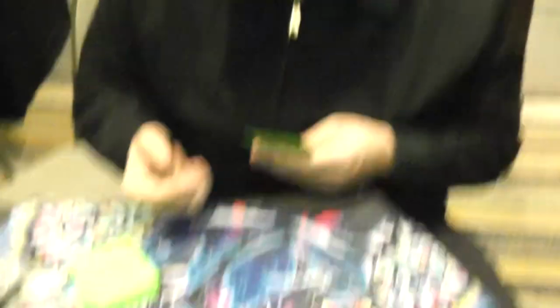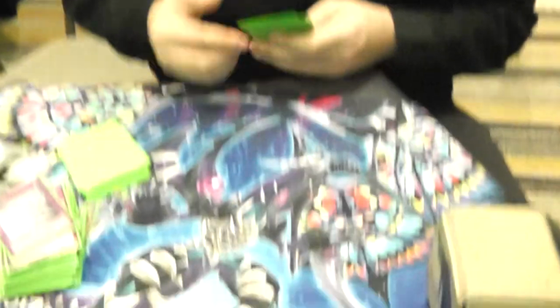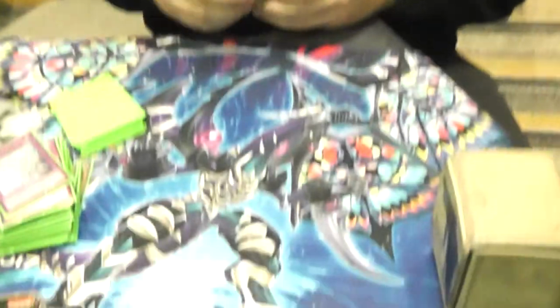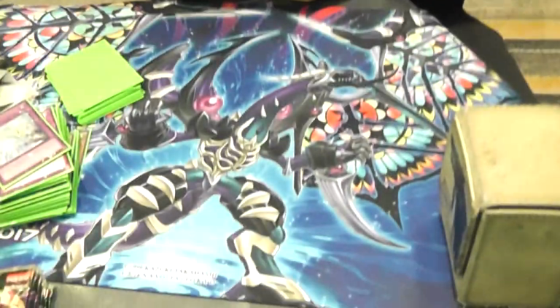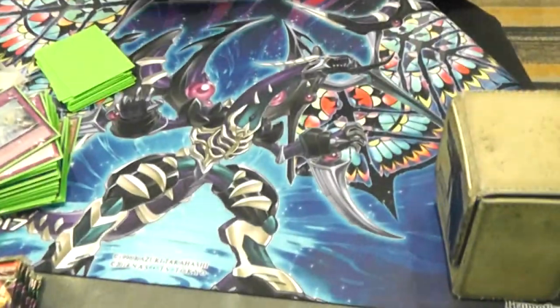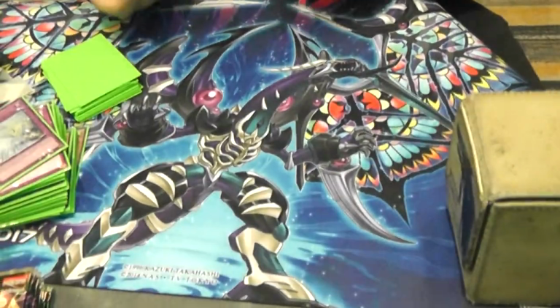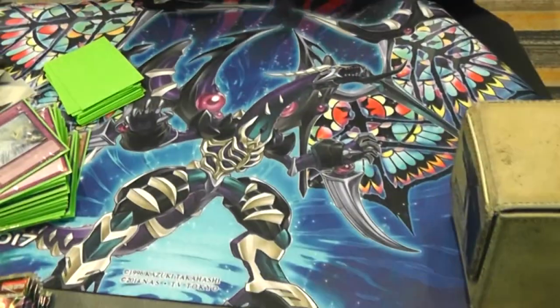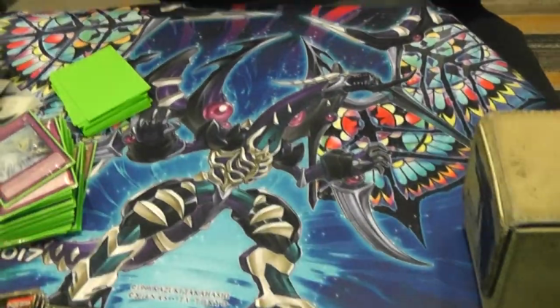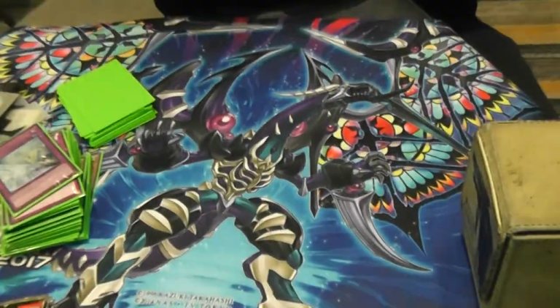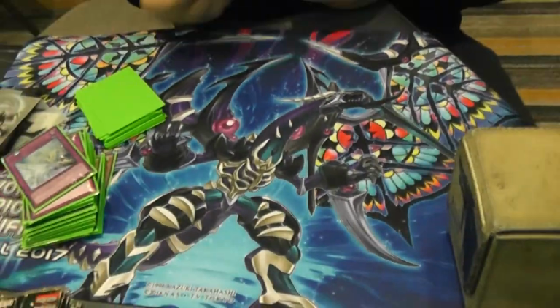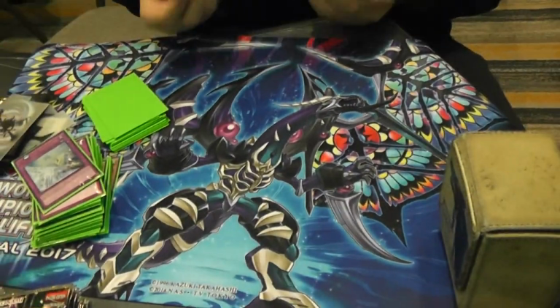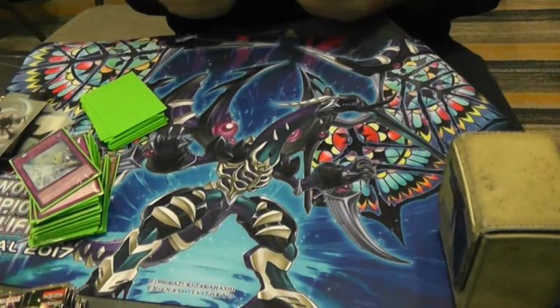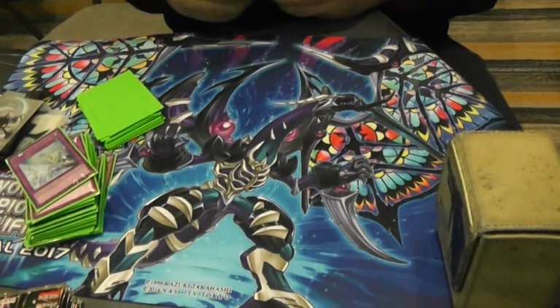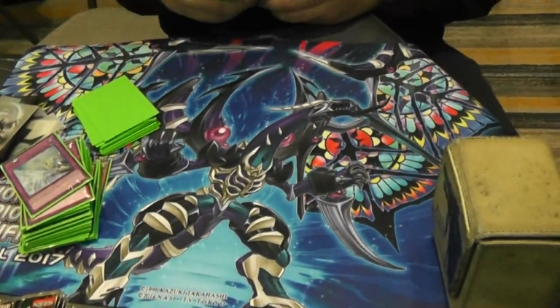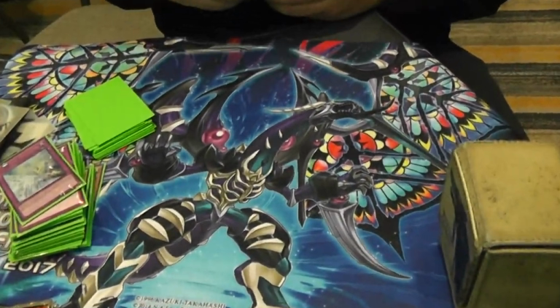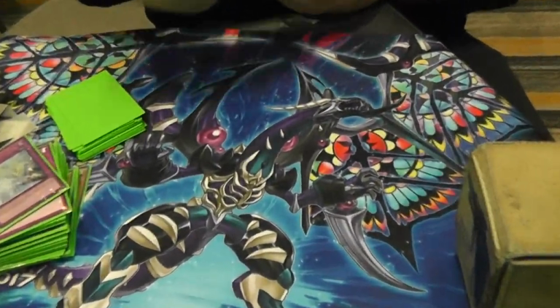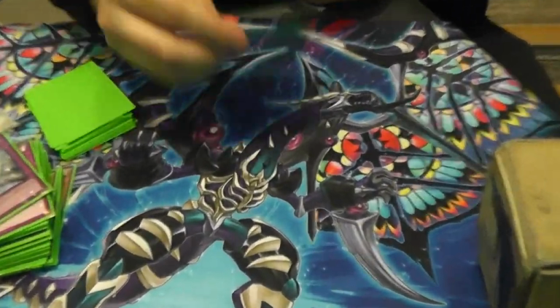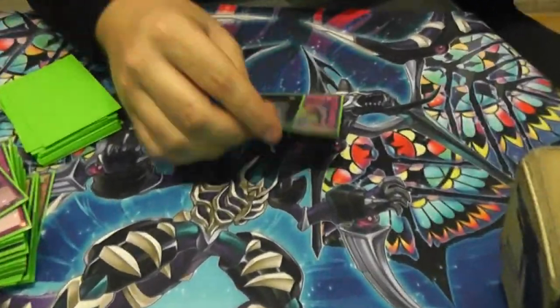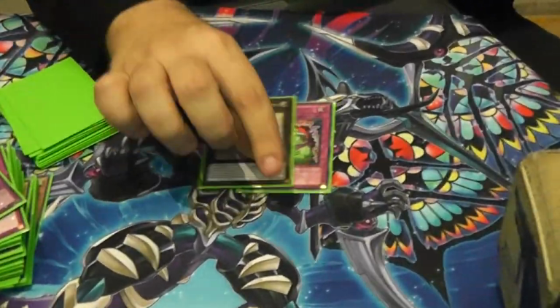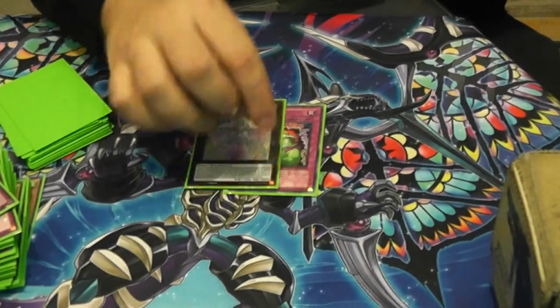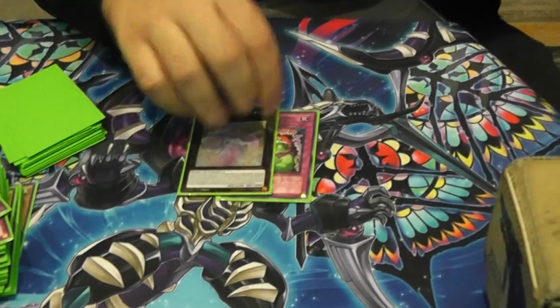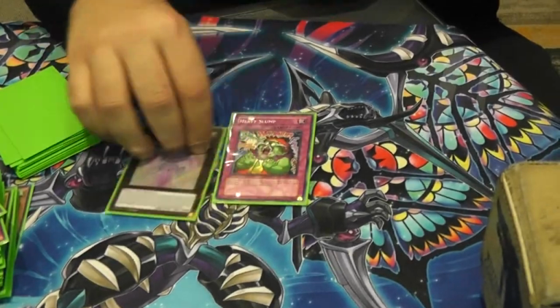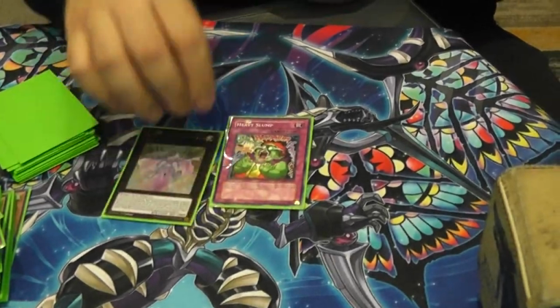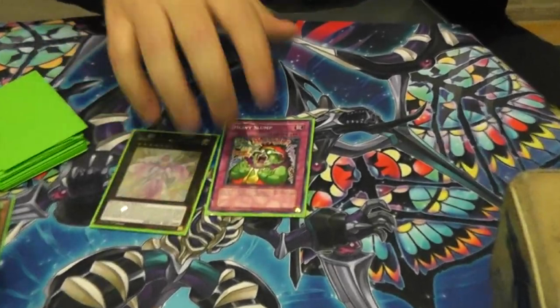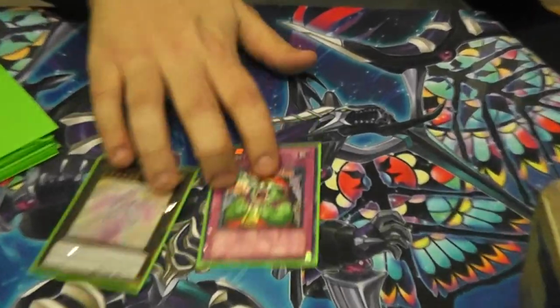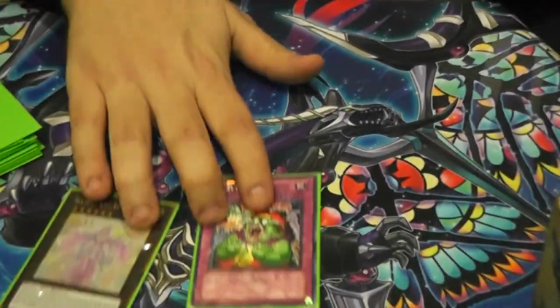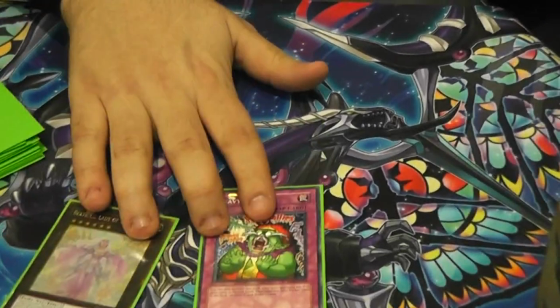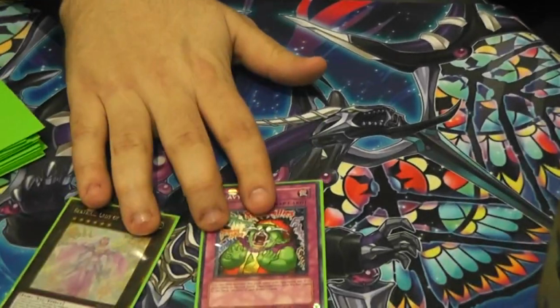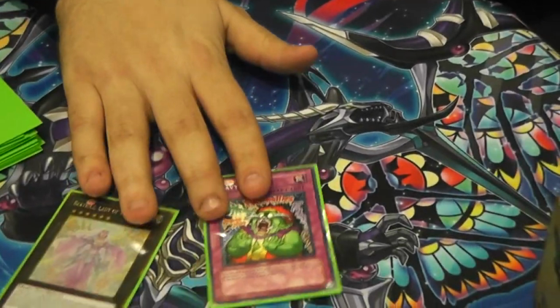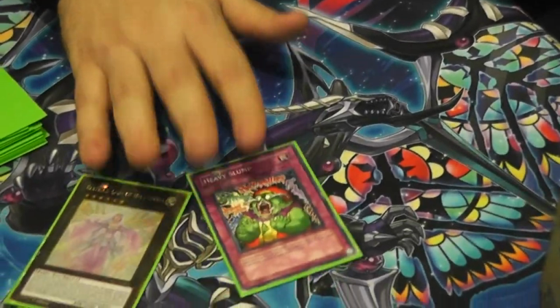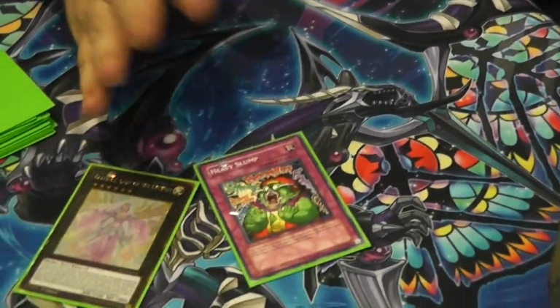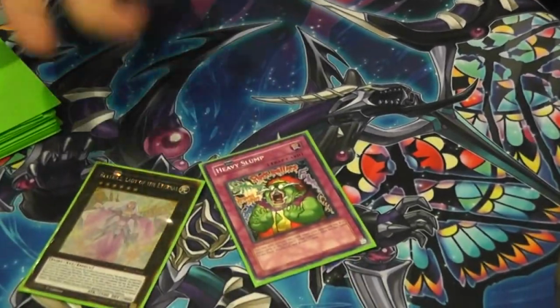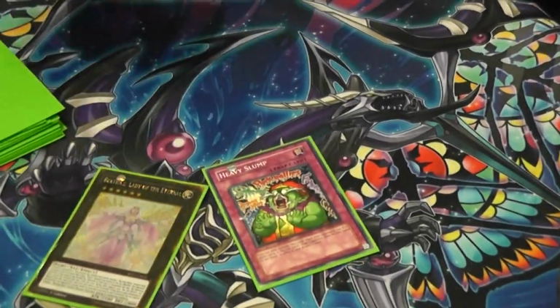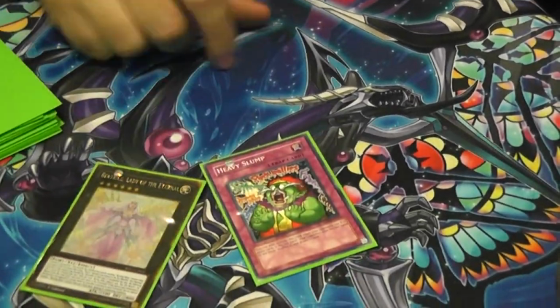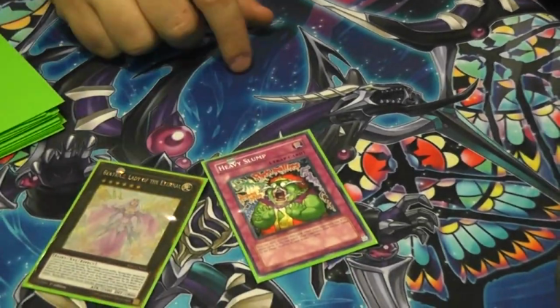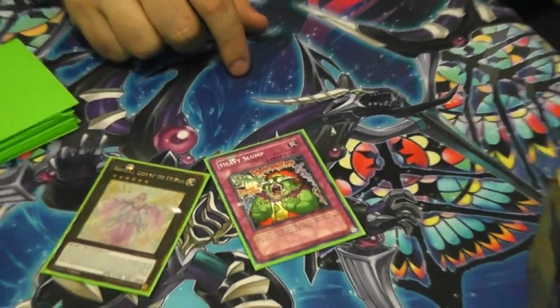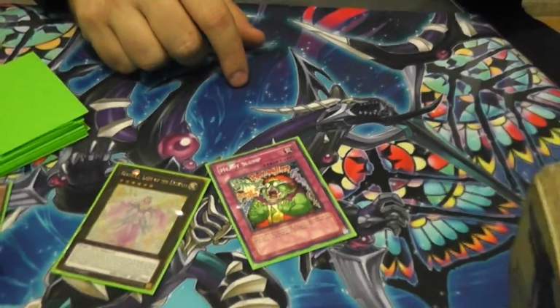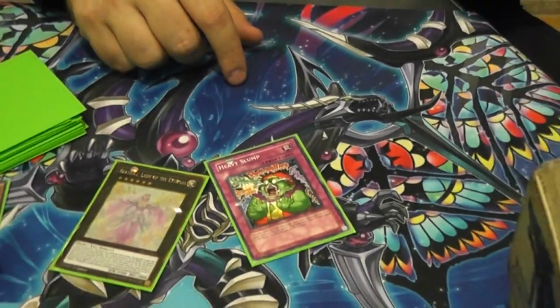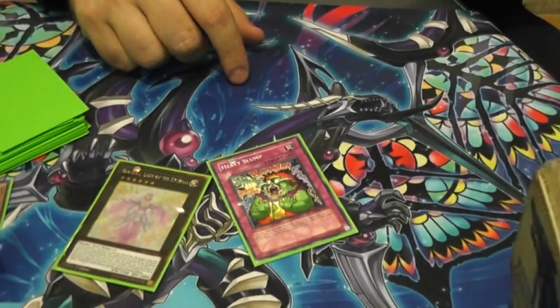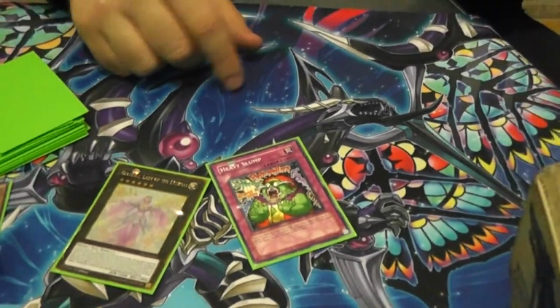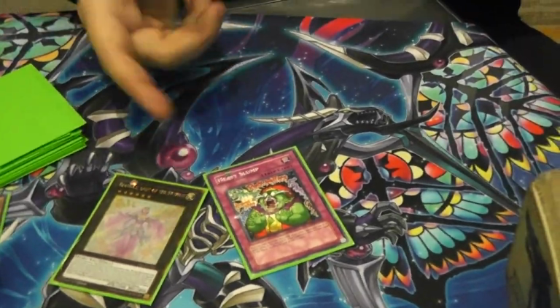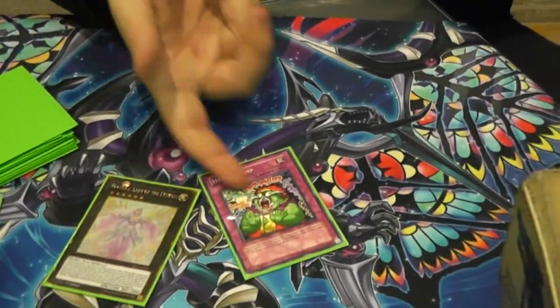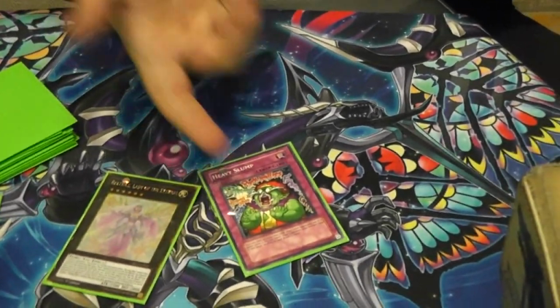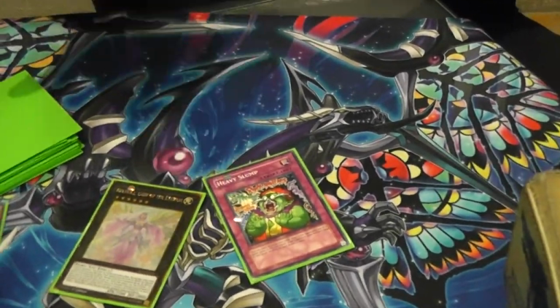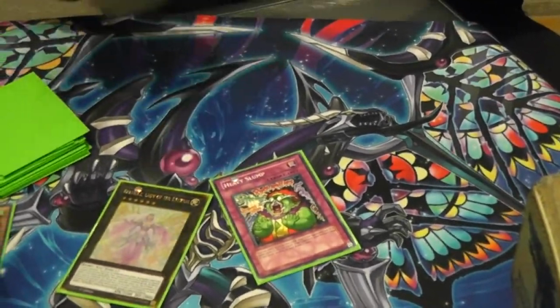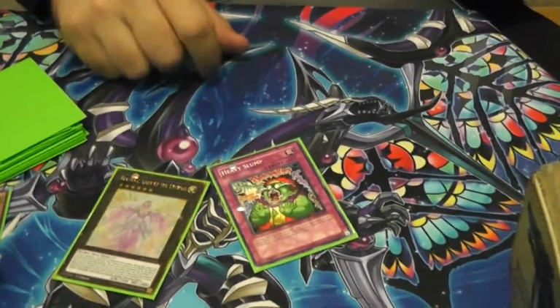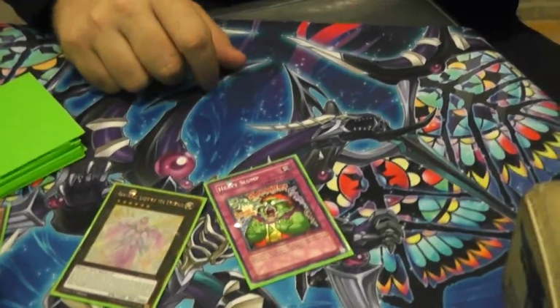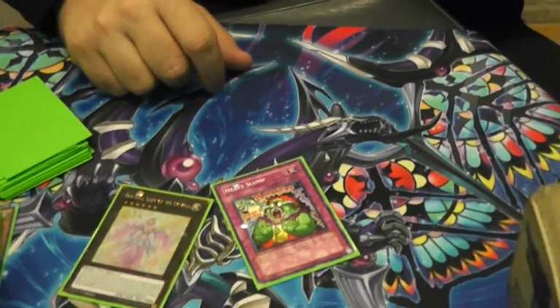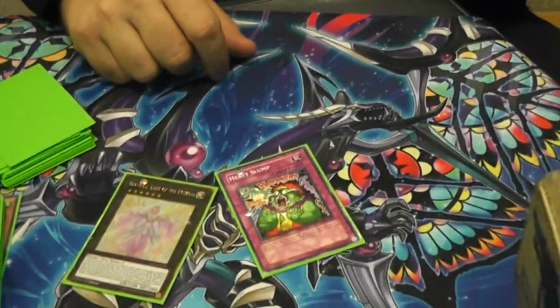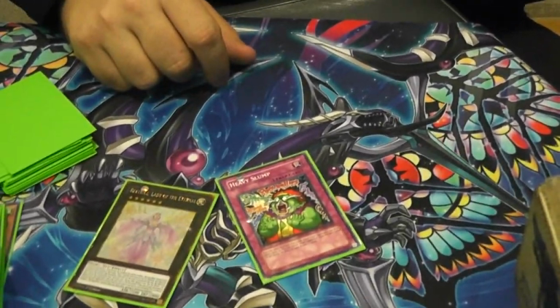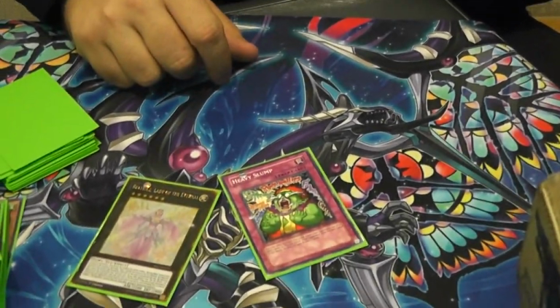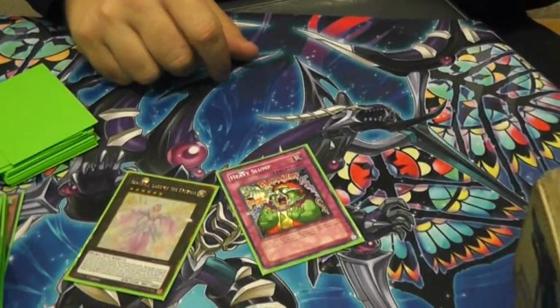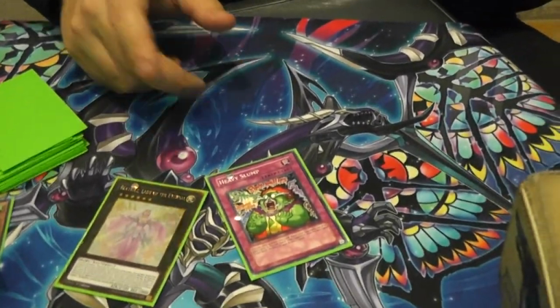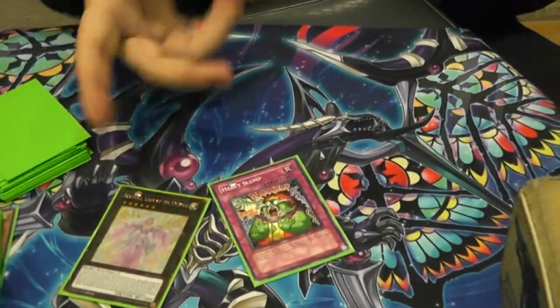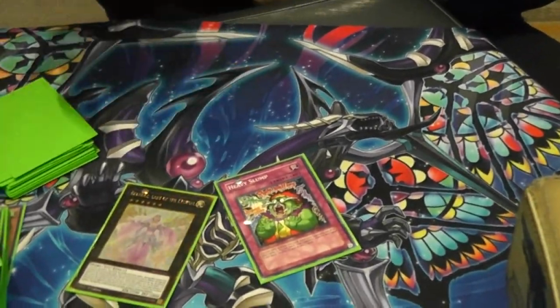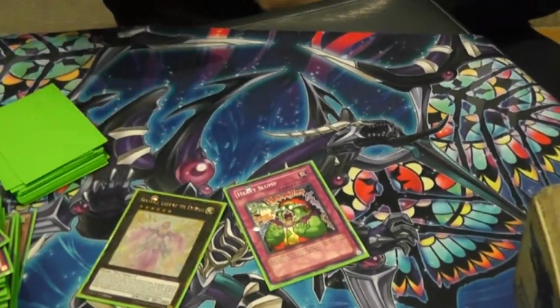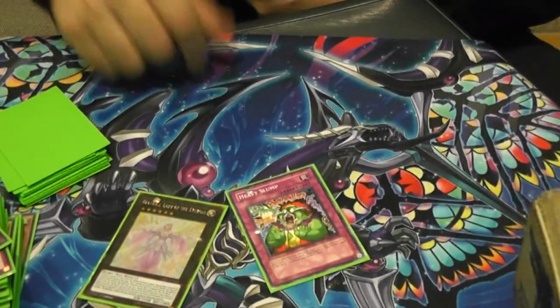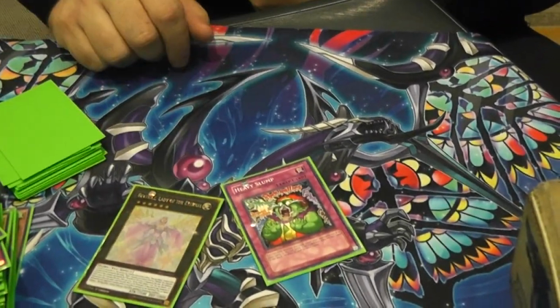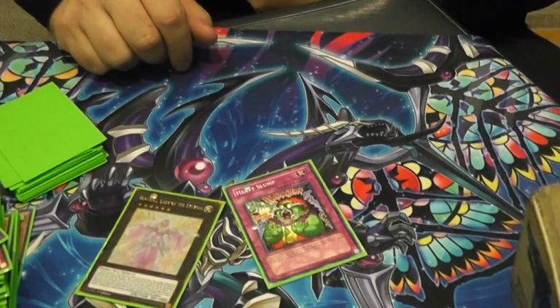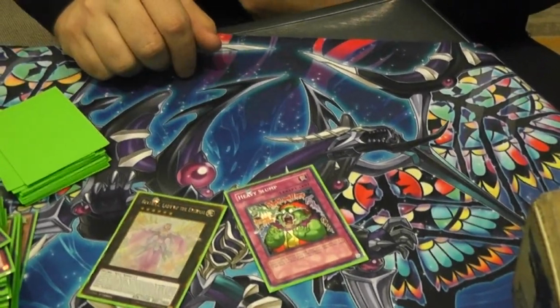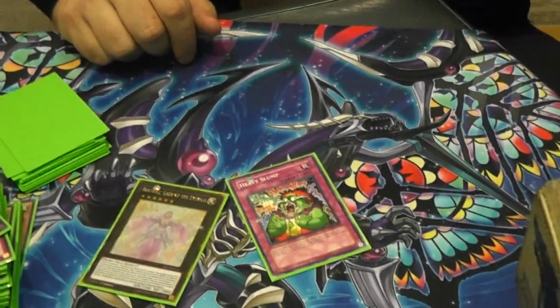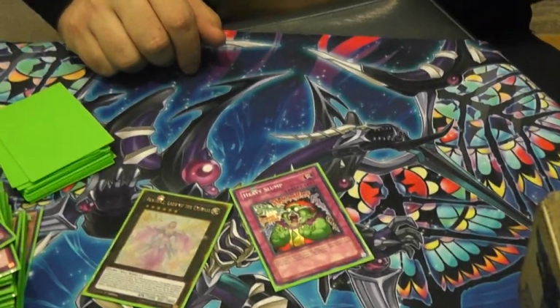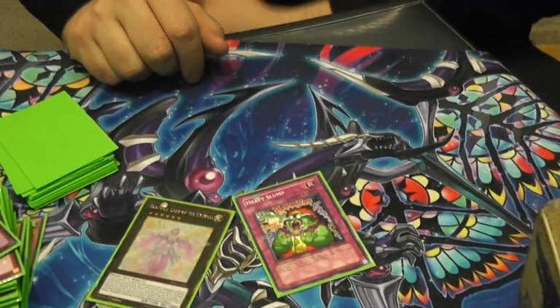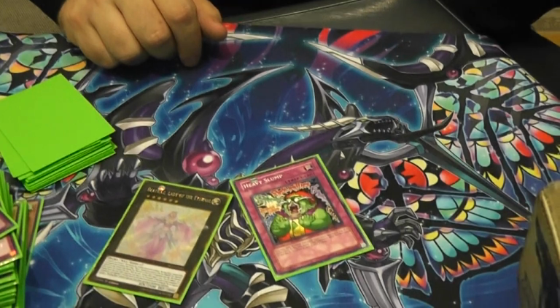So this is pretty much the only one I go first. I do side Beatrice and Epi Slop — if you guys already know, I add this deck to my hand and my opponent starts with 2 cards.